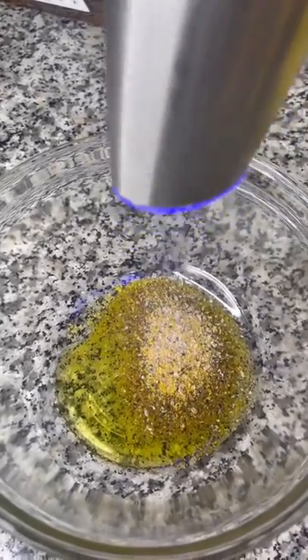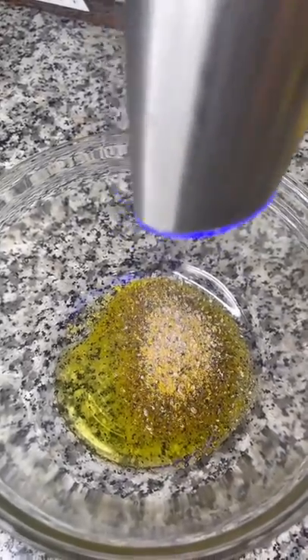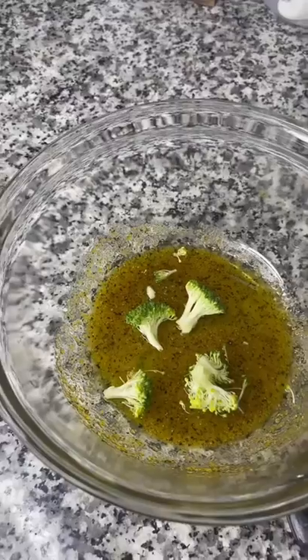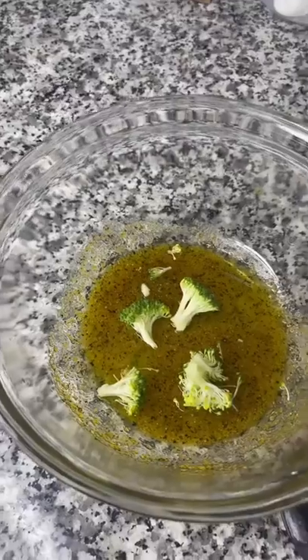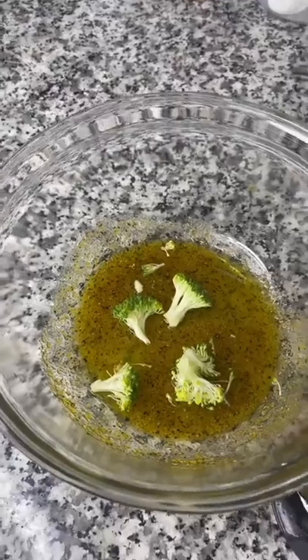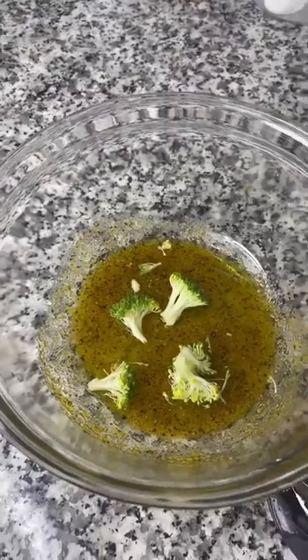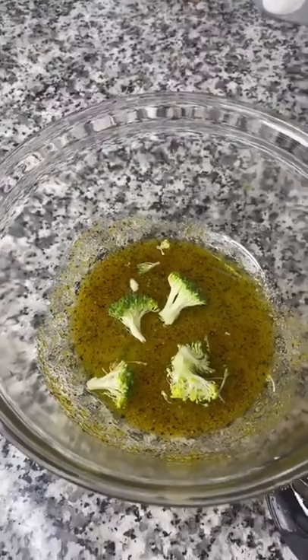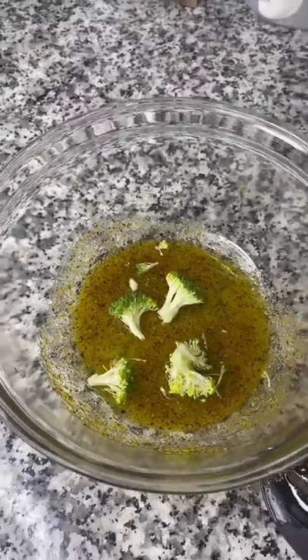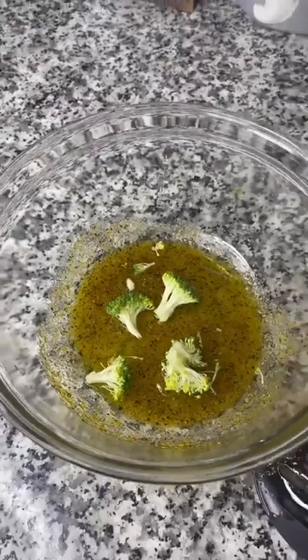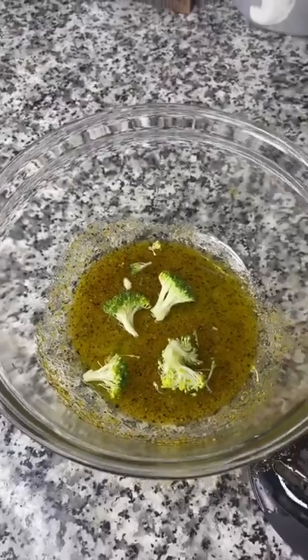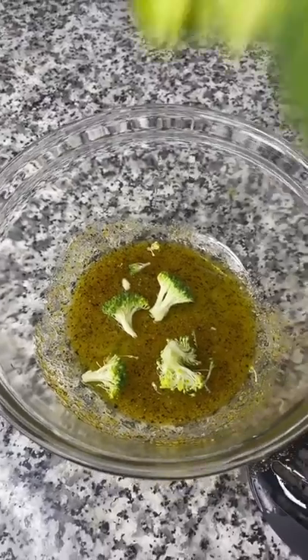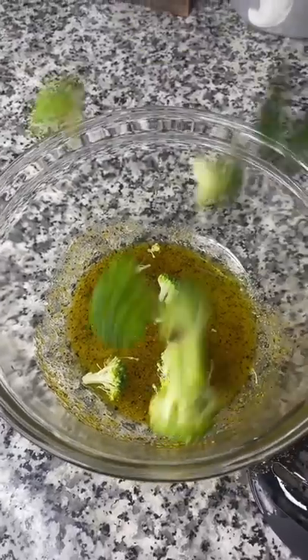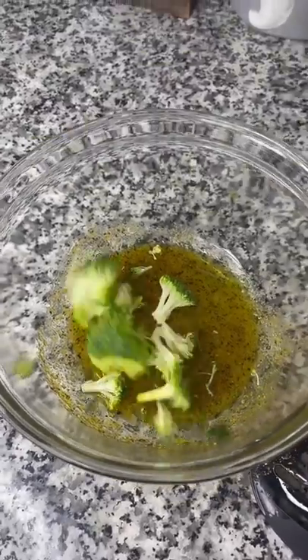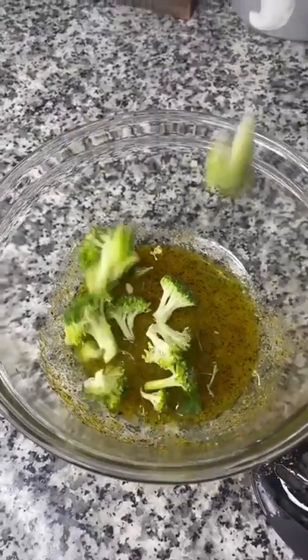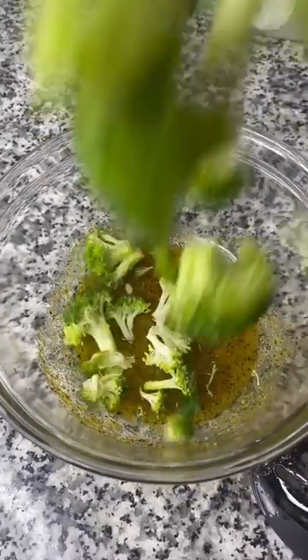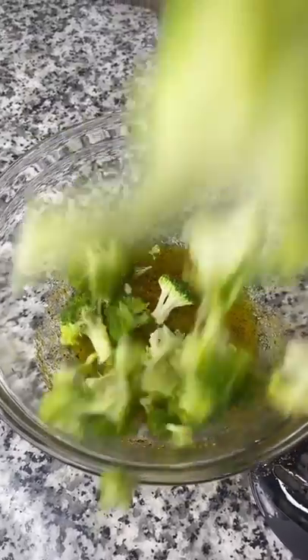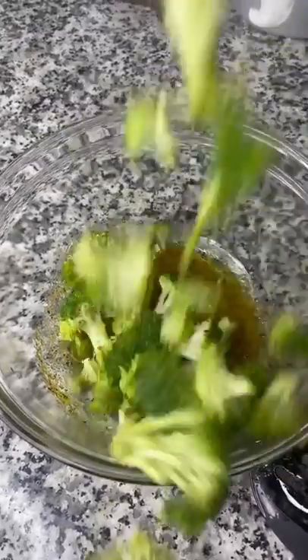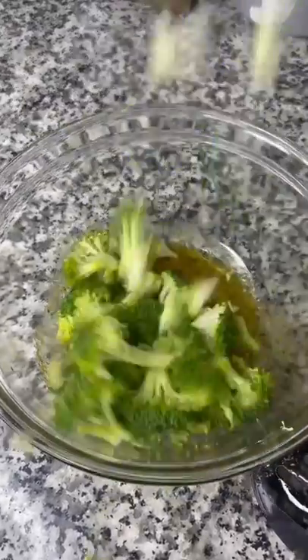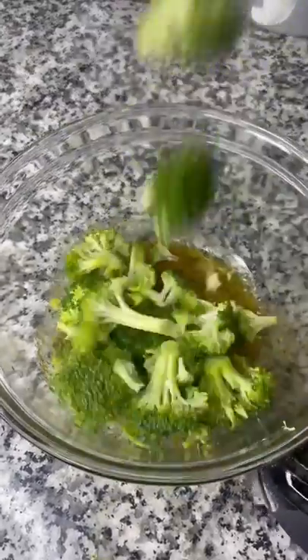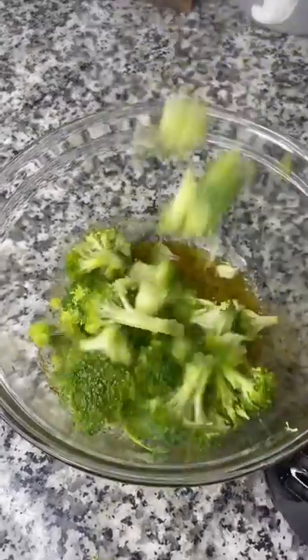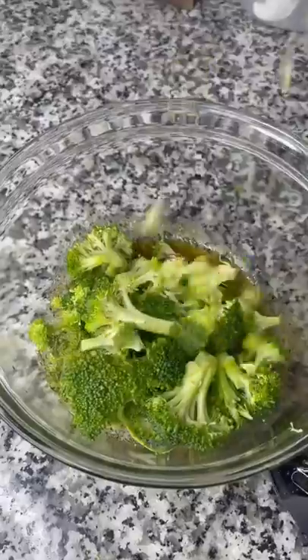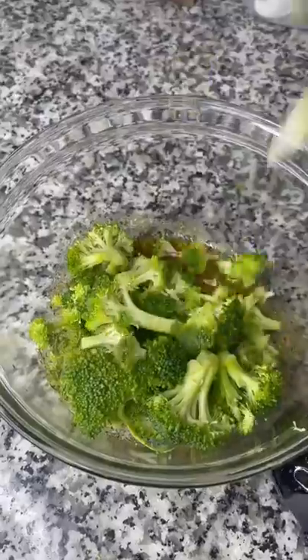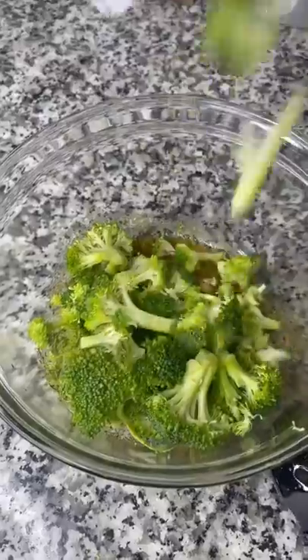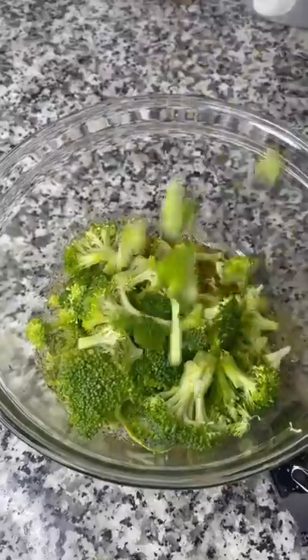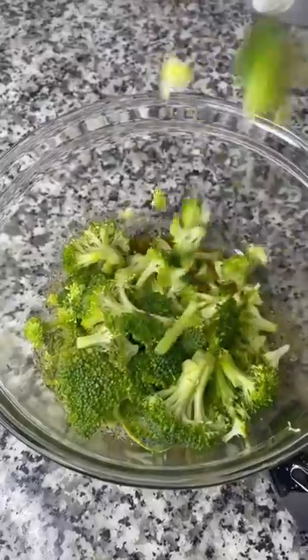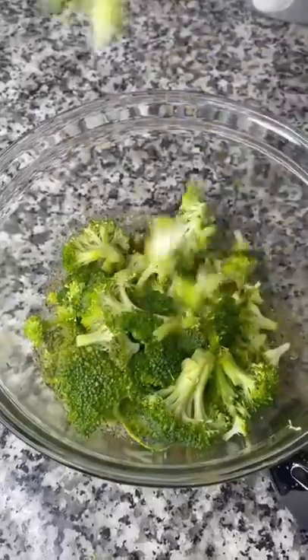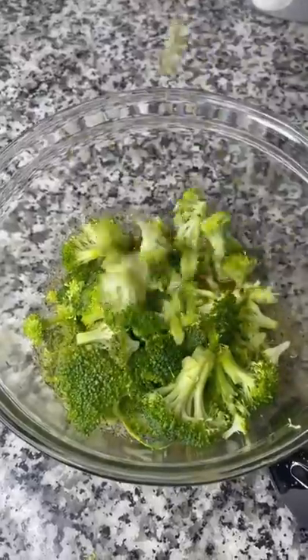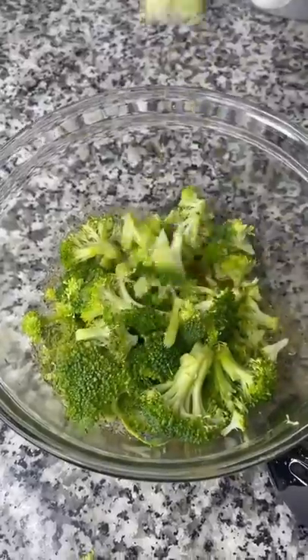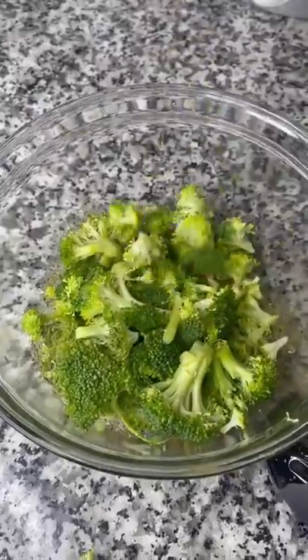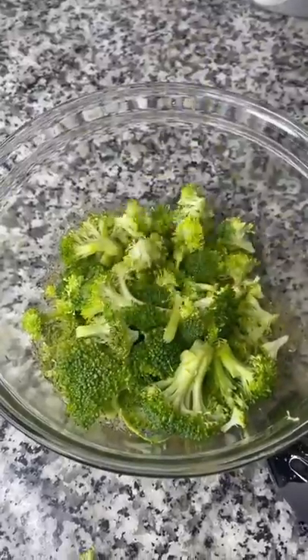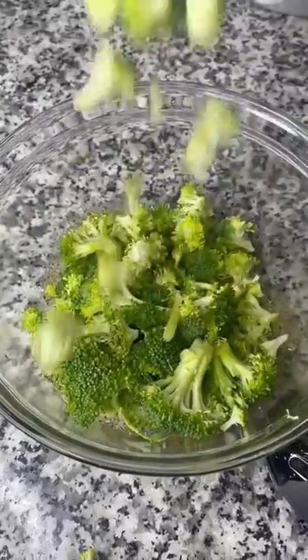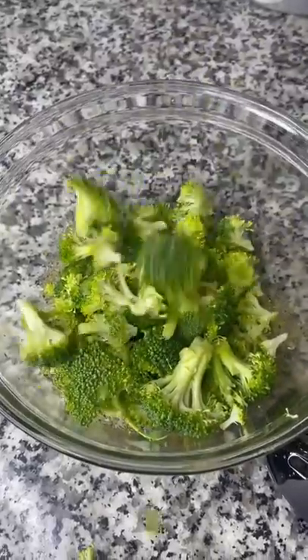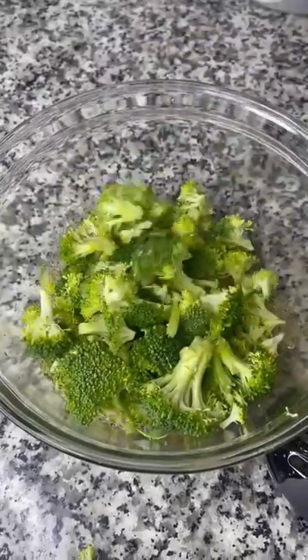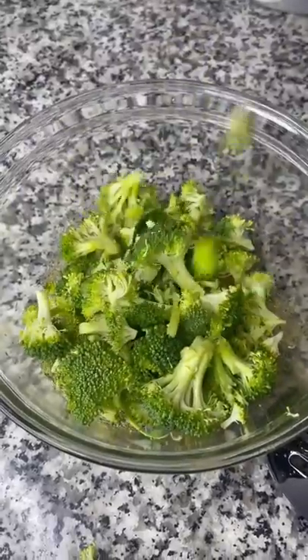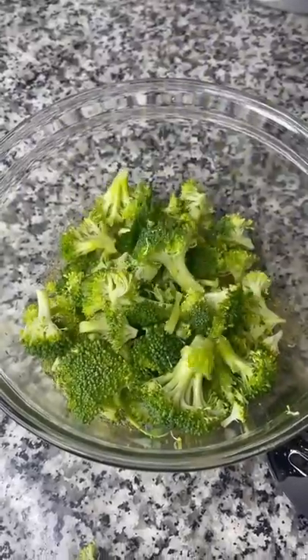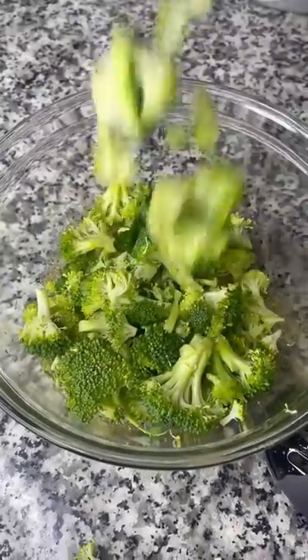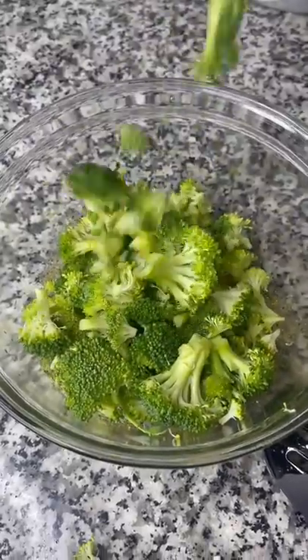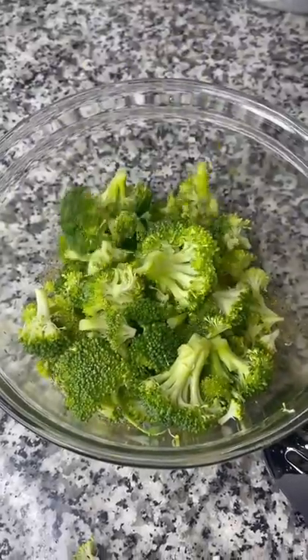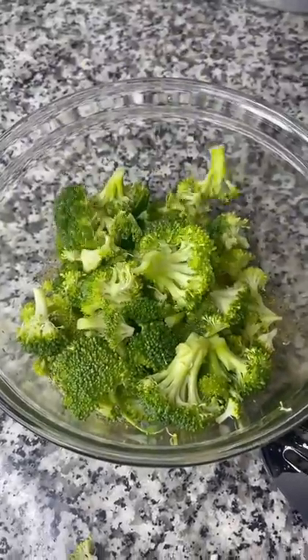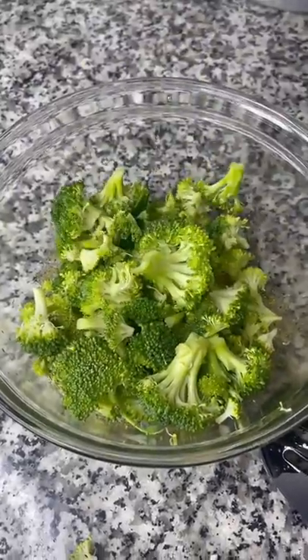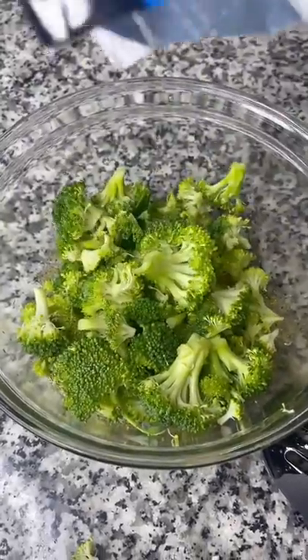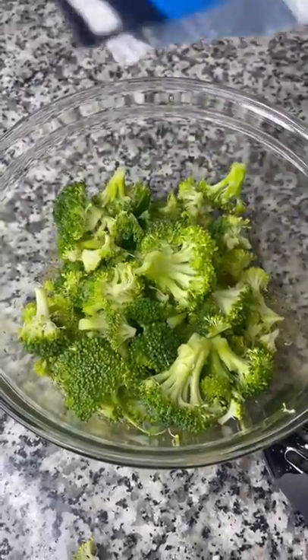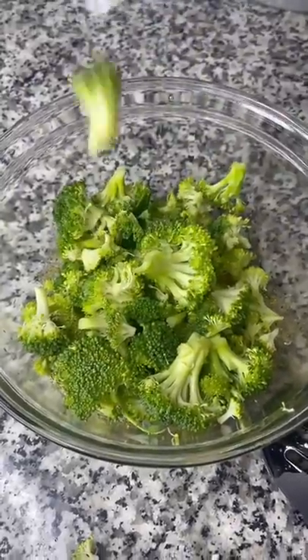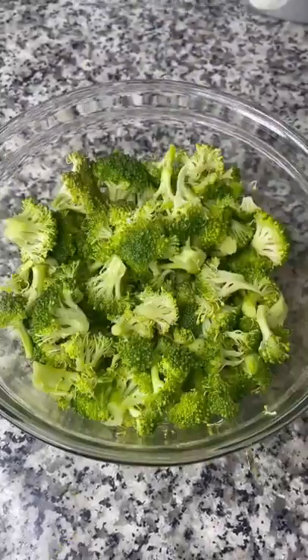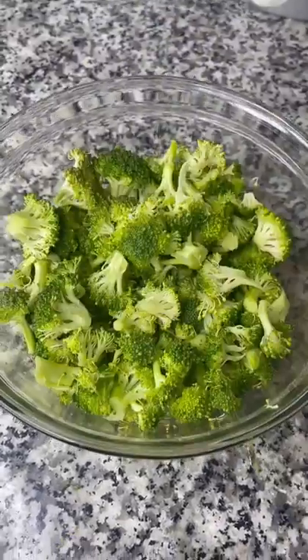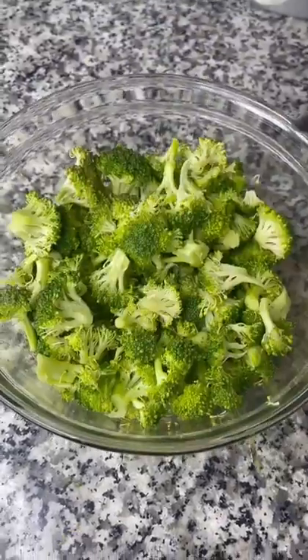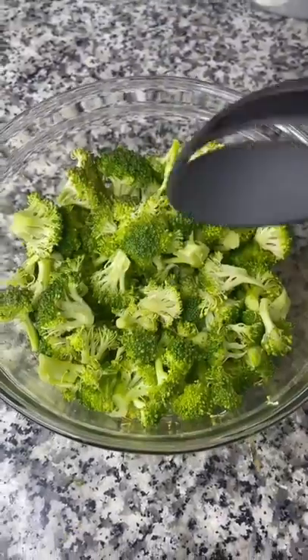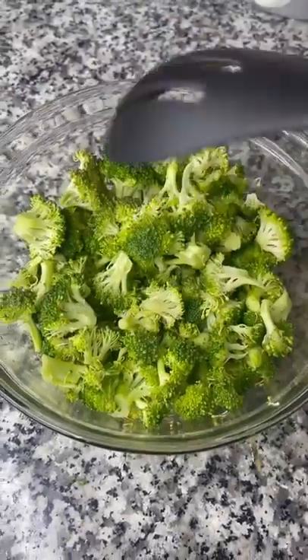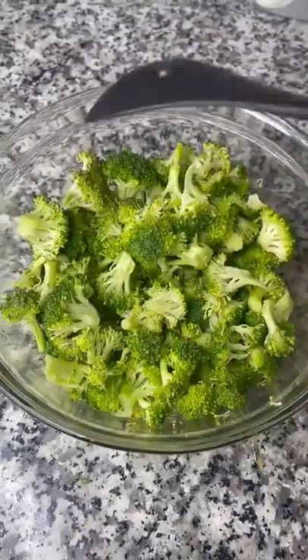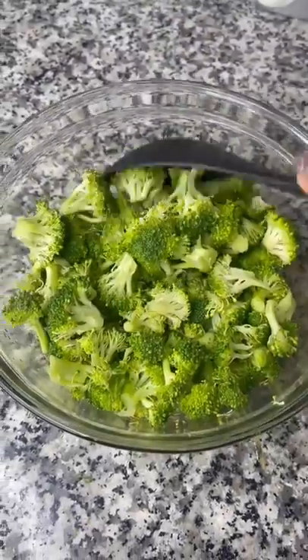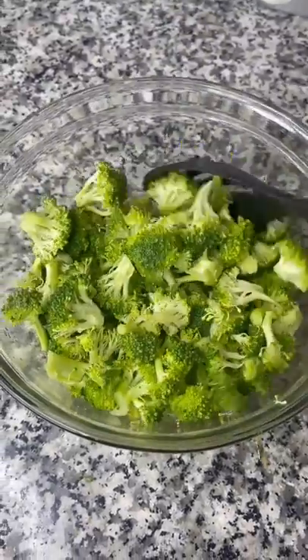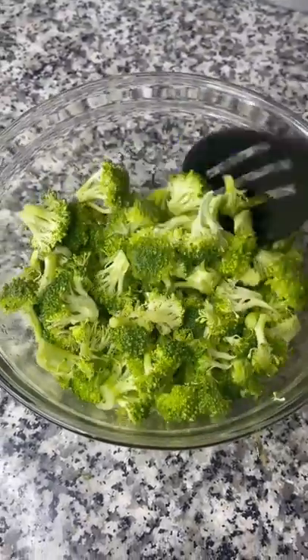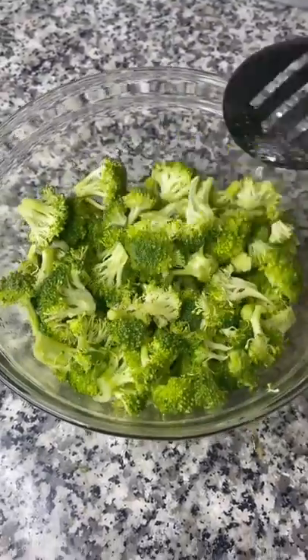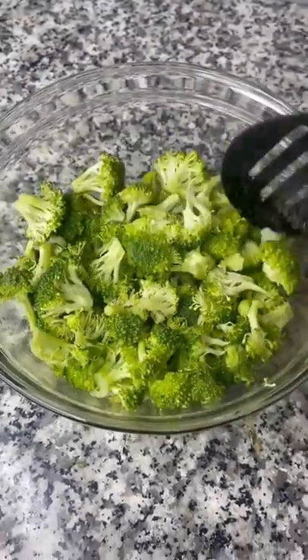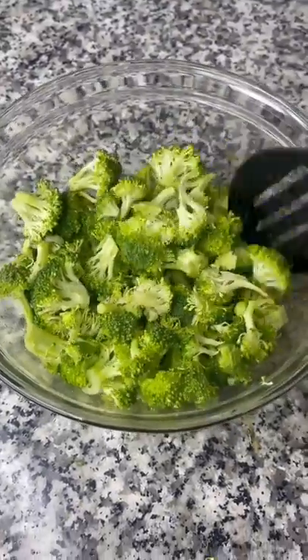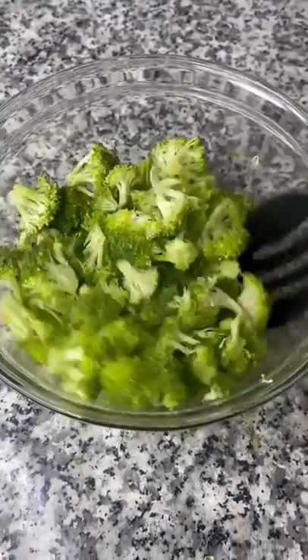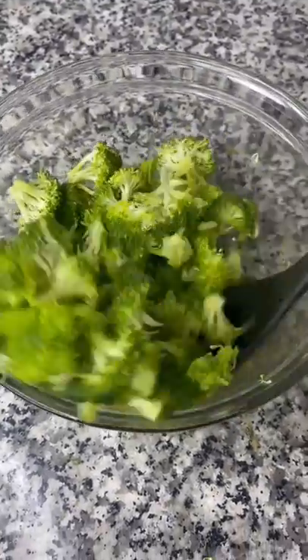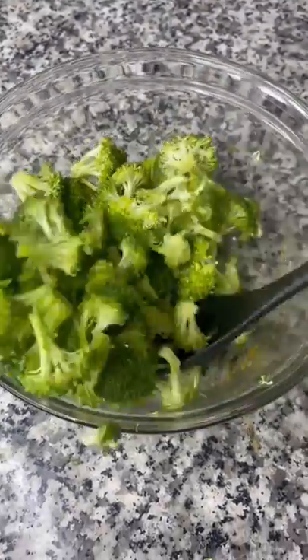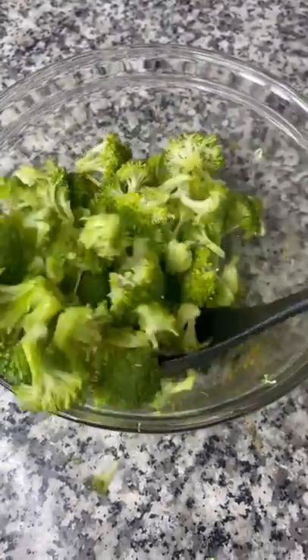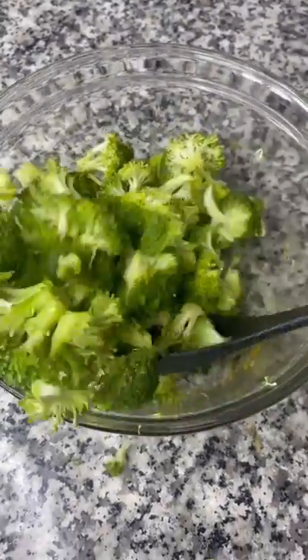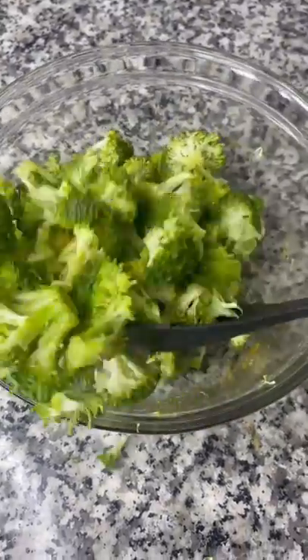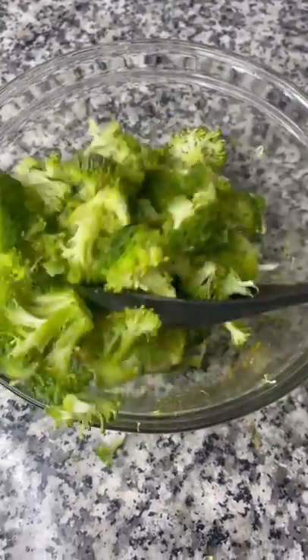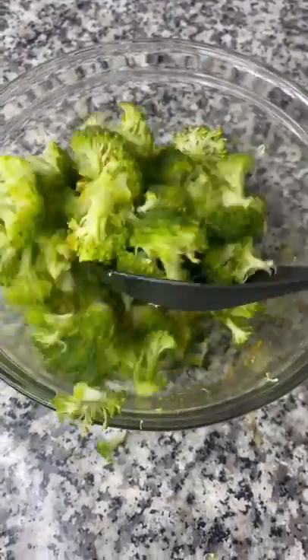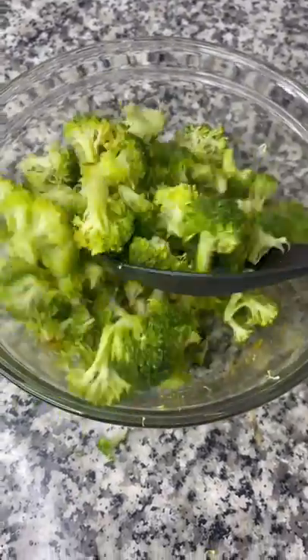You're gonna want to chop it up really small. This is two crowns of broccoli. Toss the broccoli in the seasonings and oil.